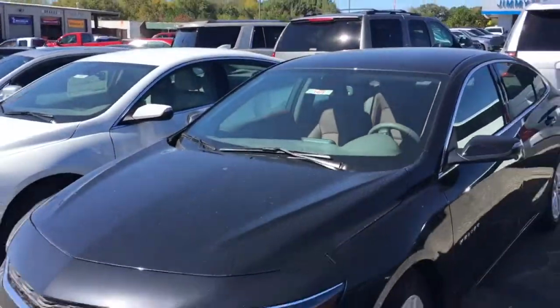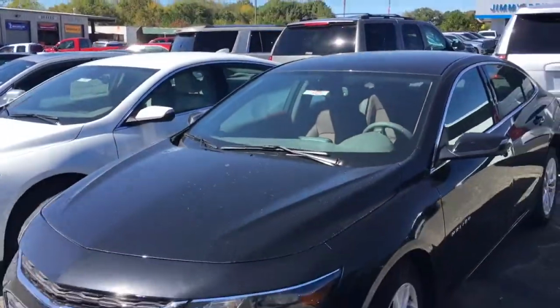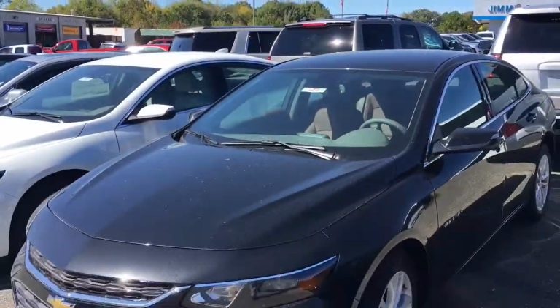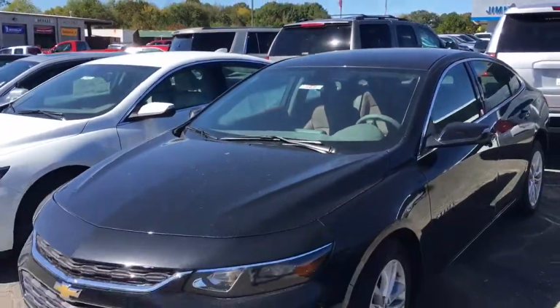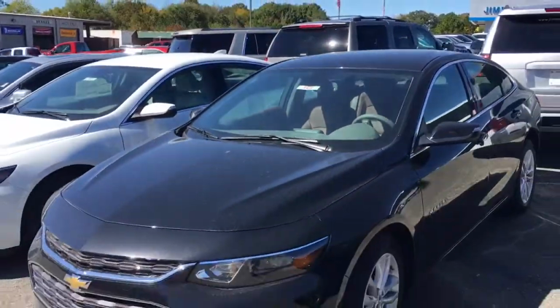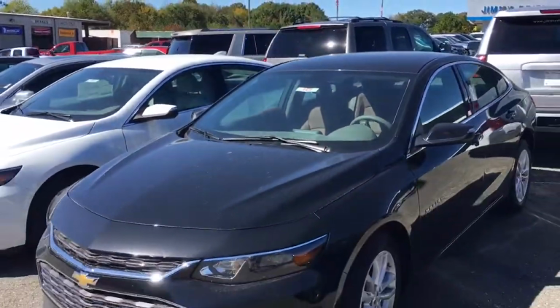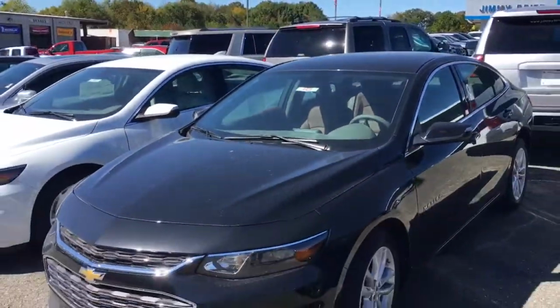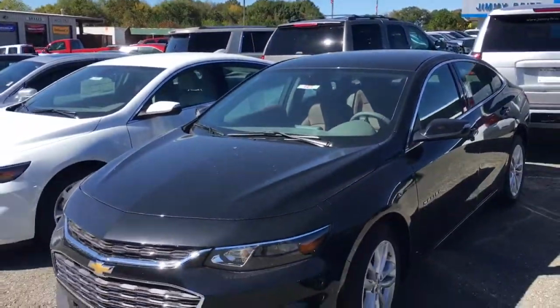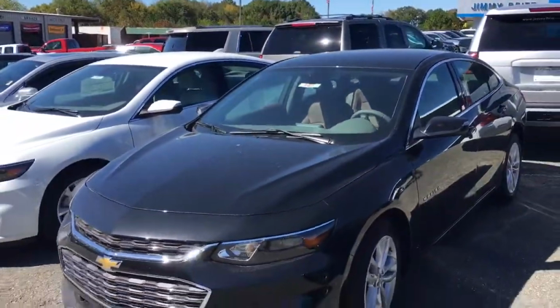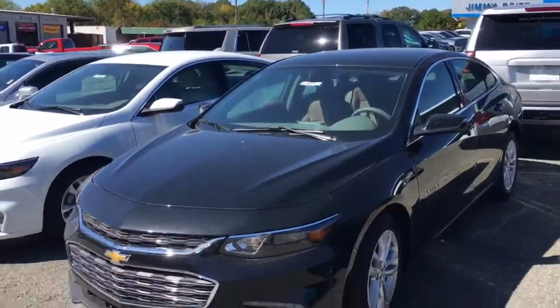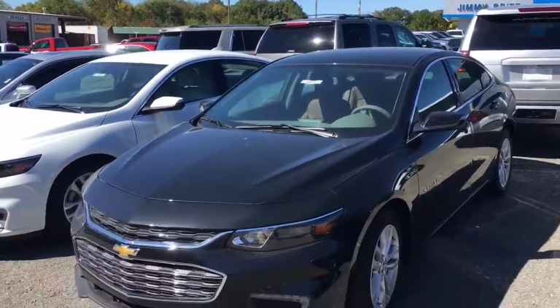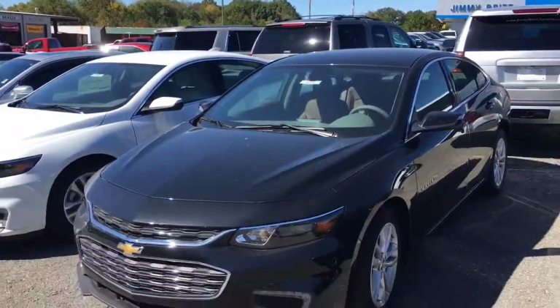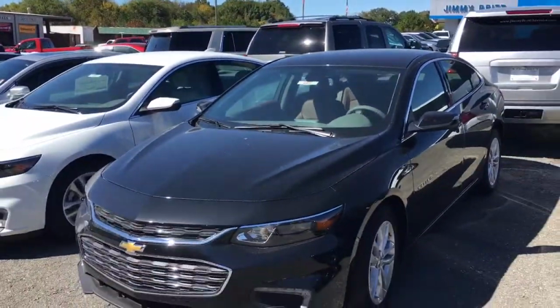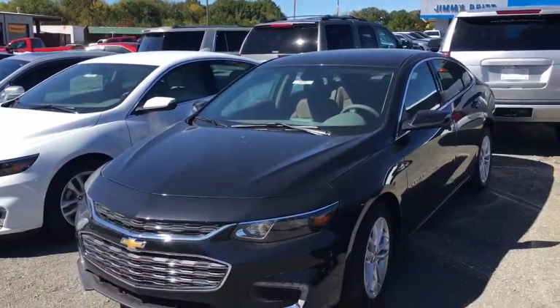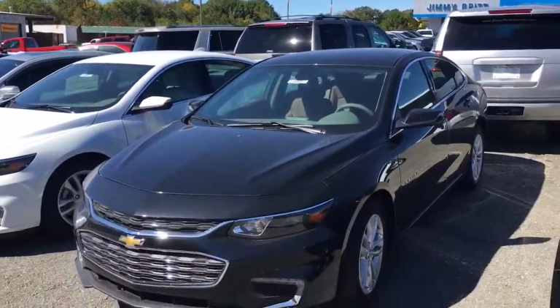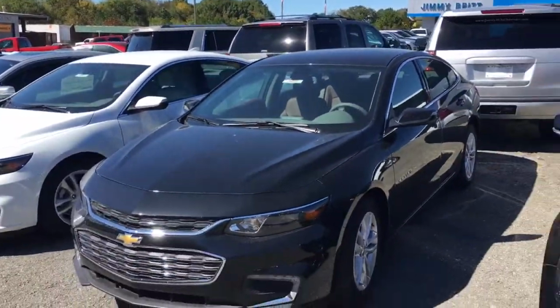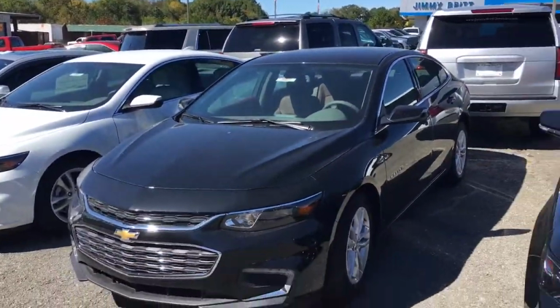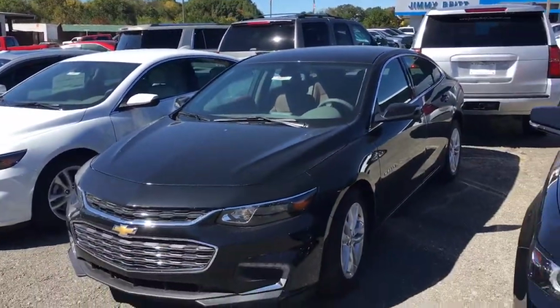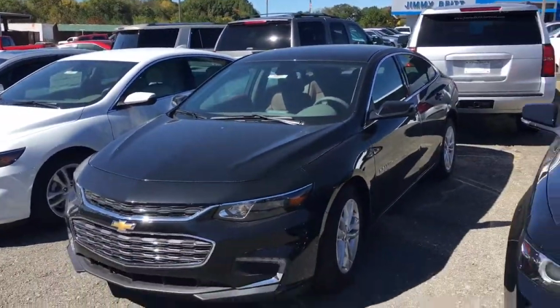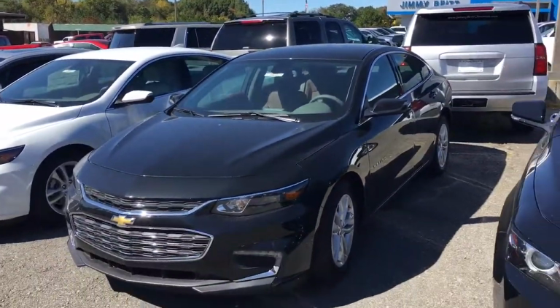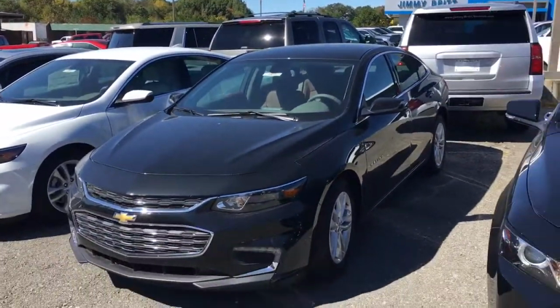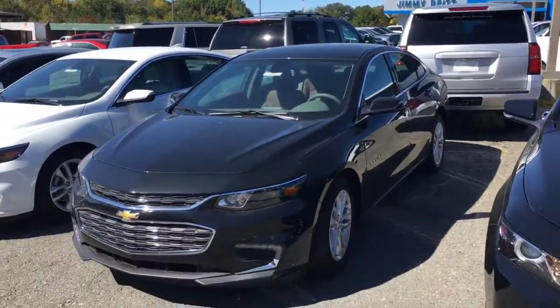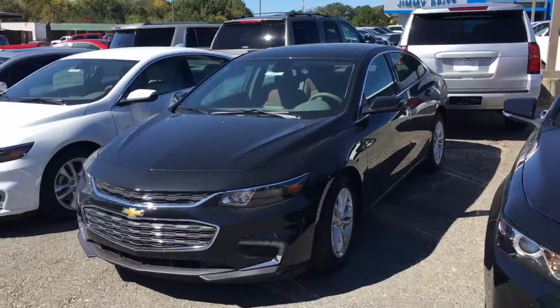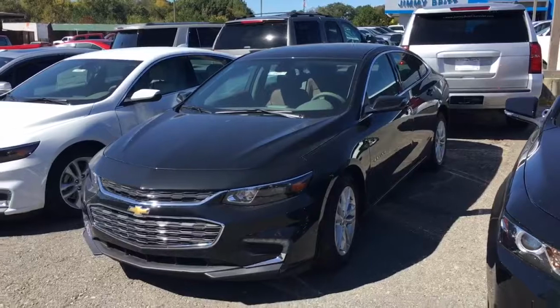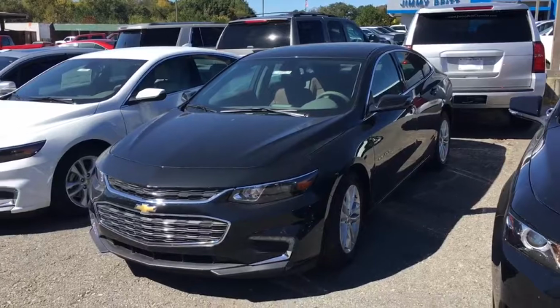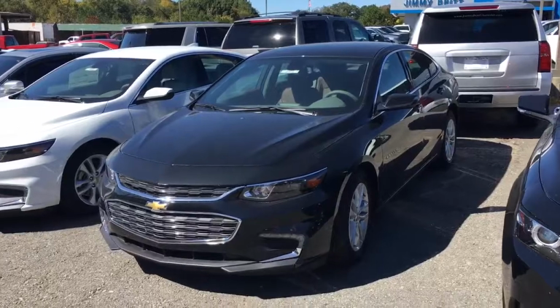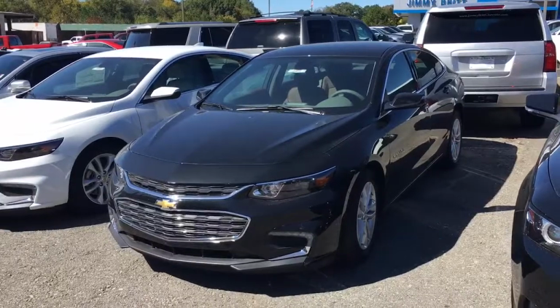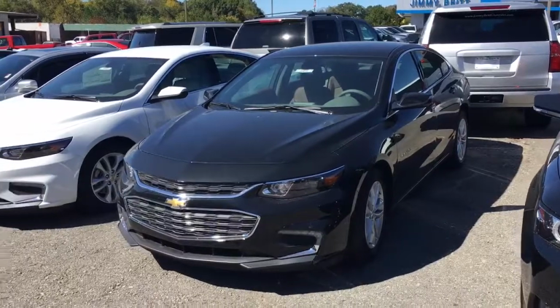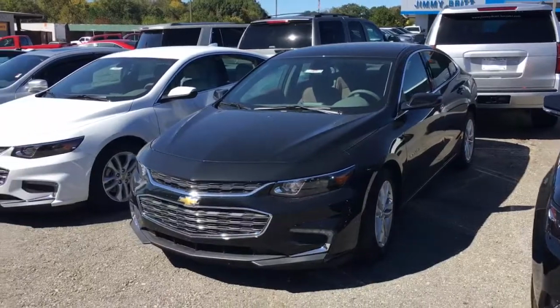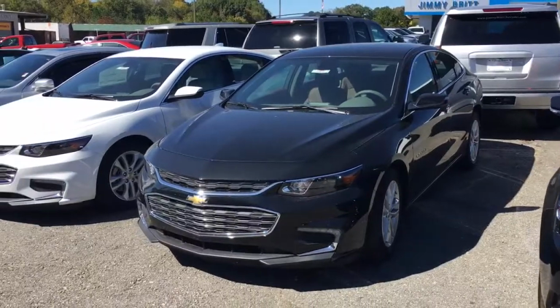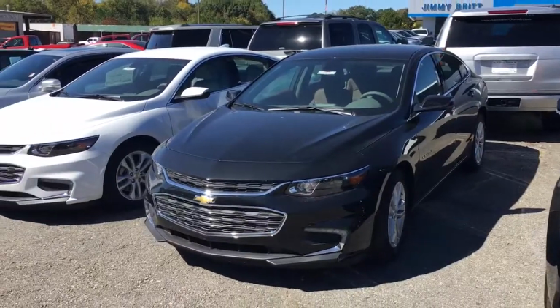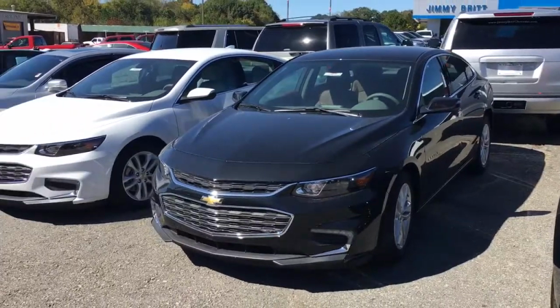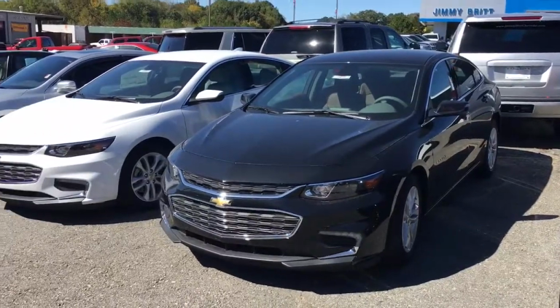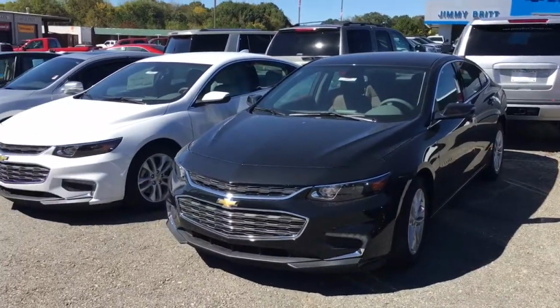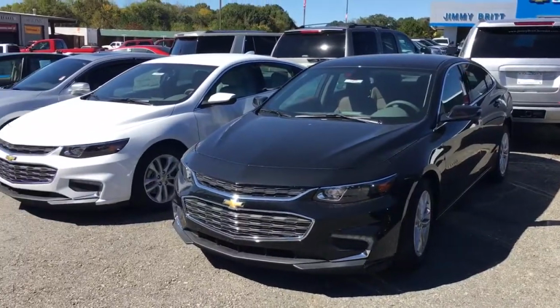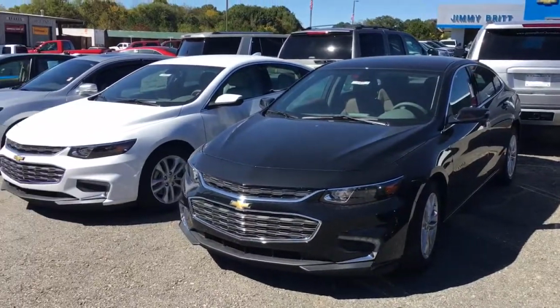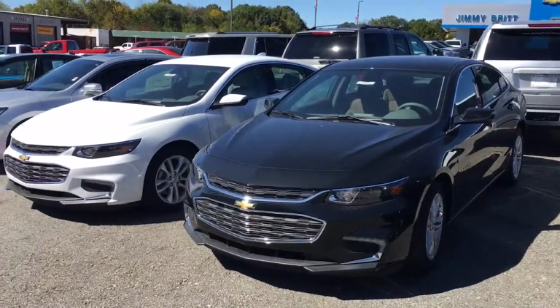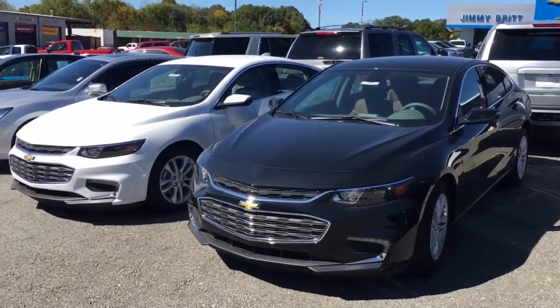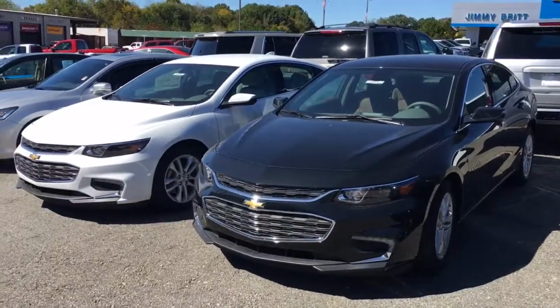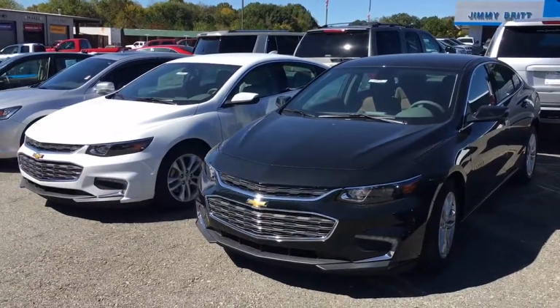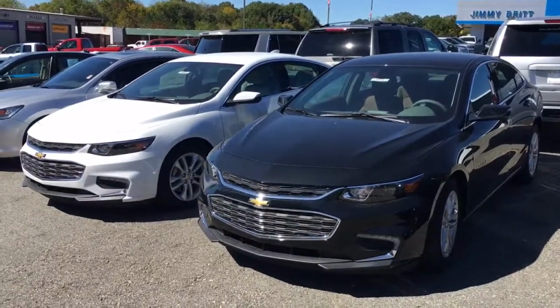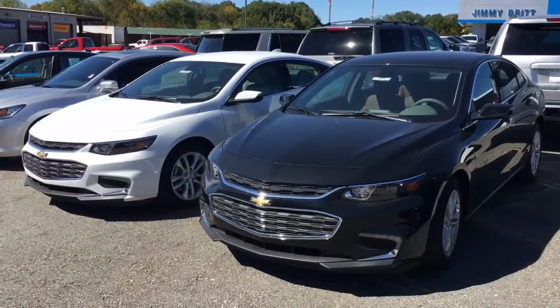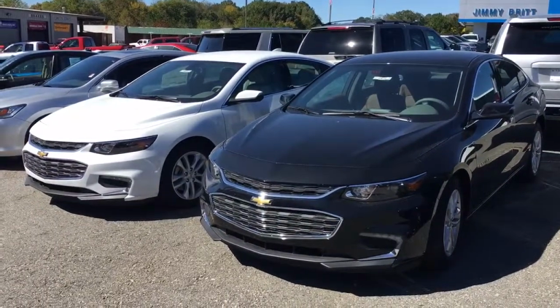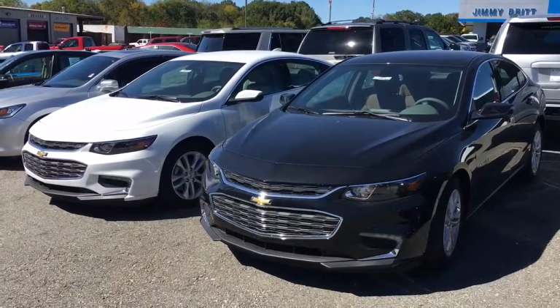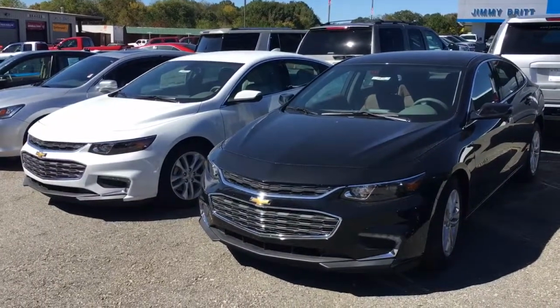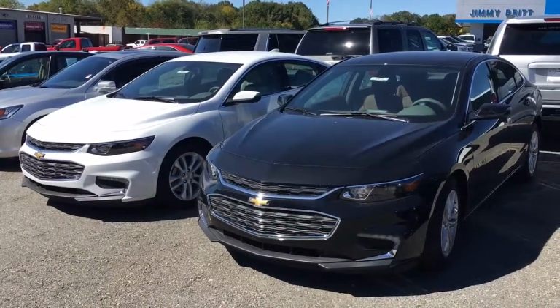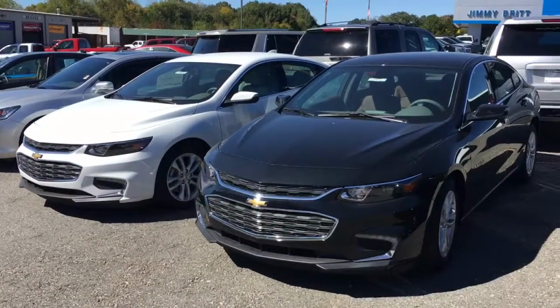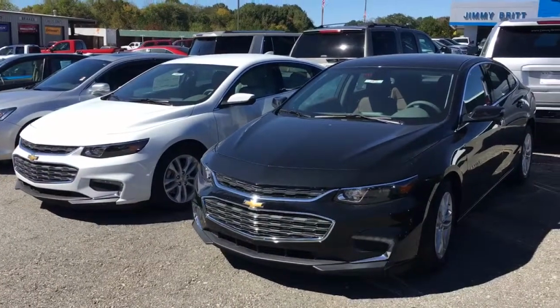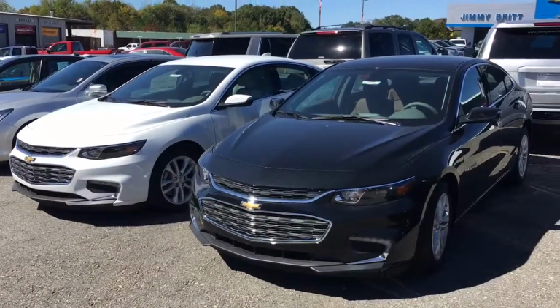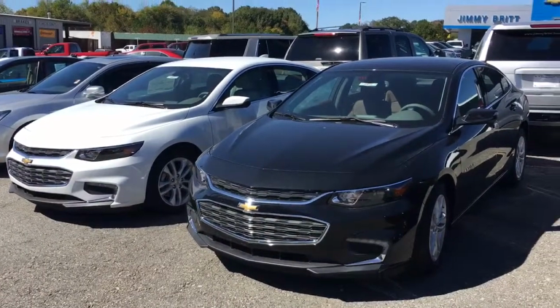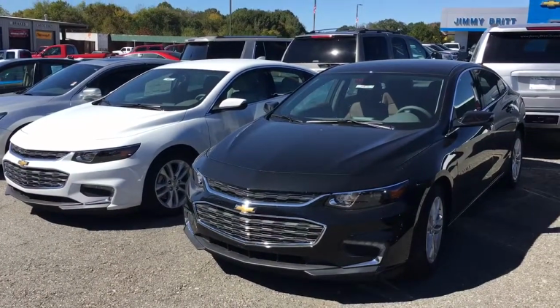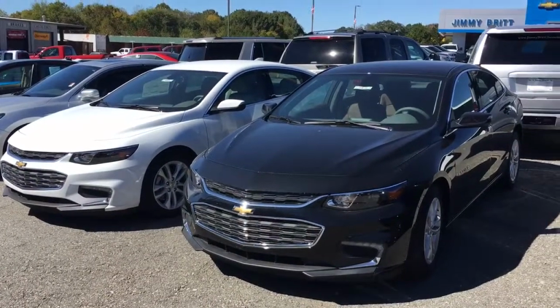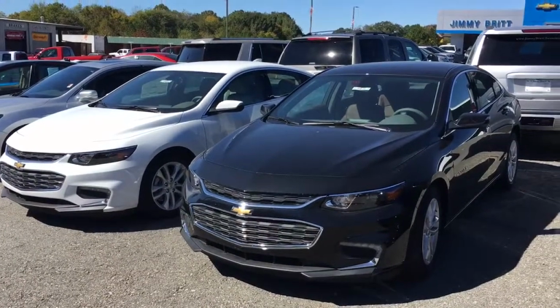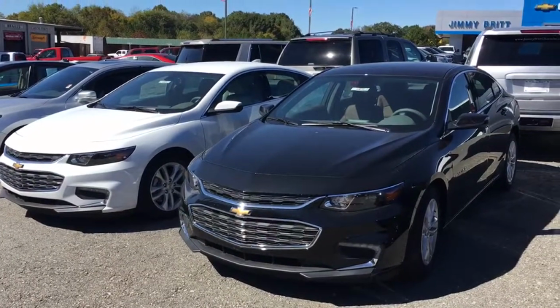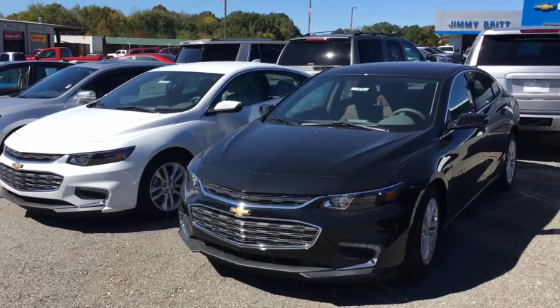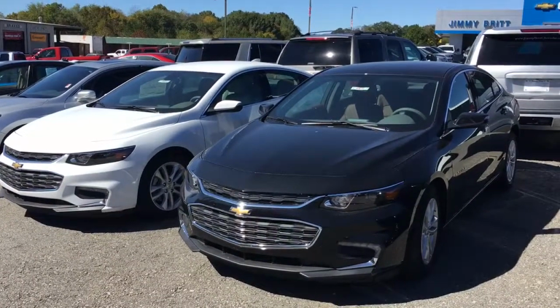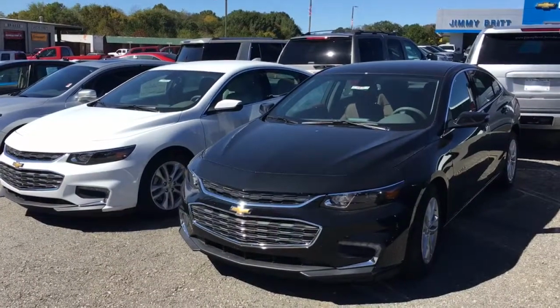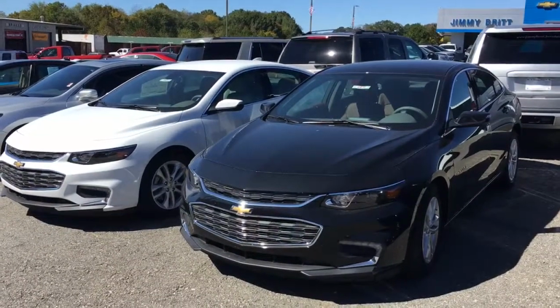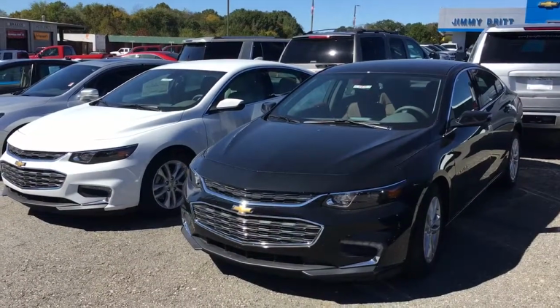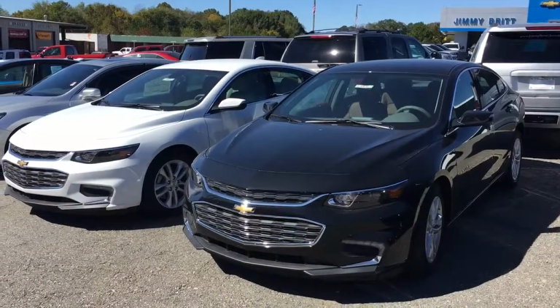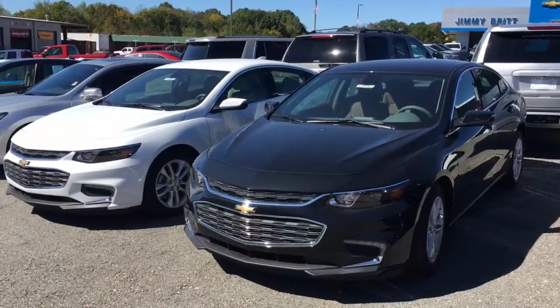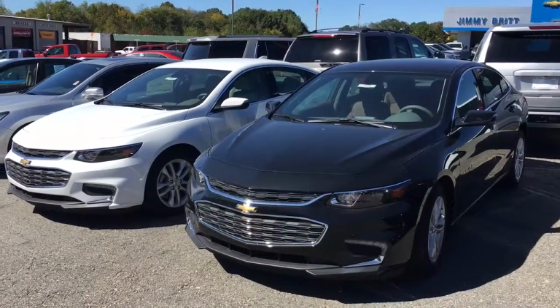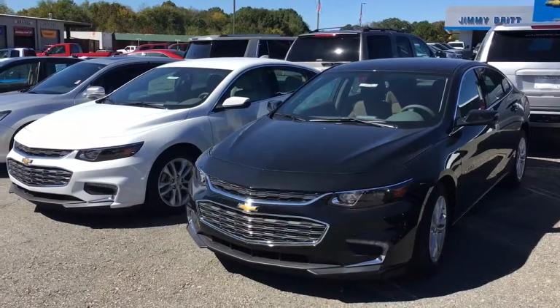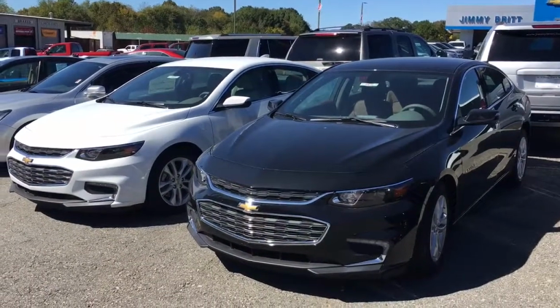Give us a call at 706-453-2500. Ask for Brandon Welch. We're down here at Jimmy Britt Chevrolet.